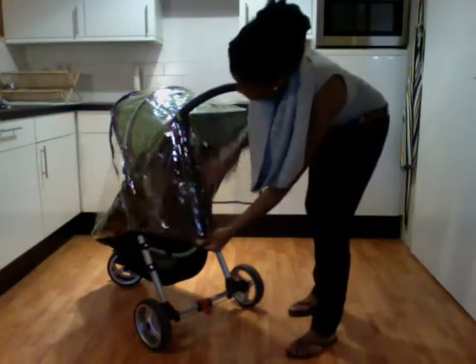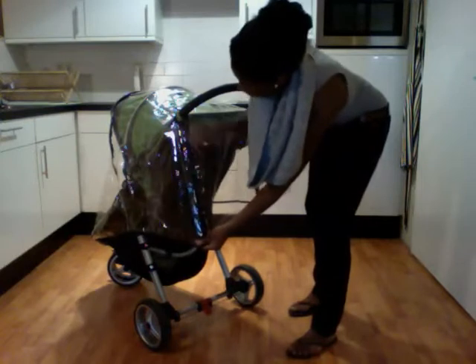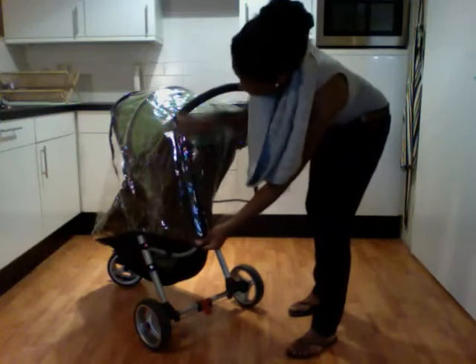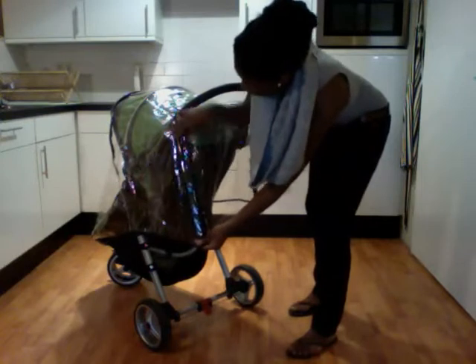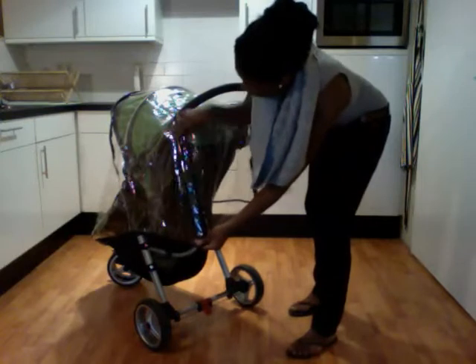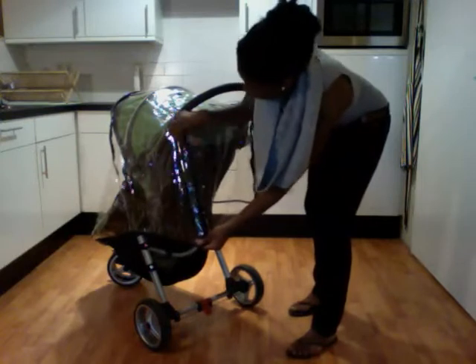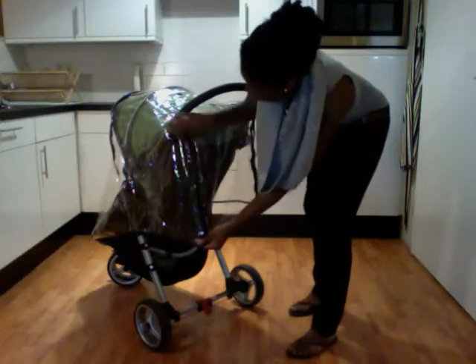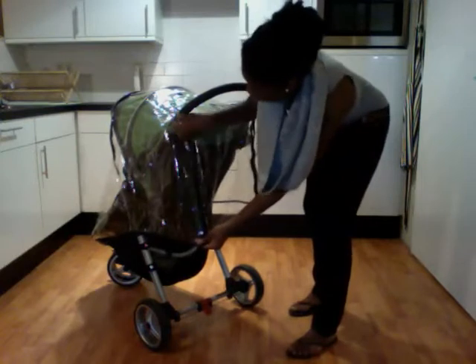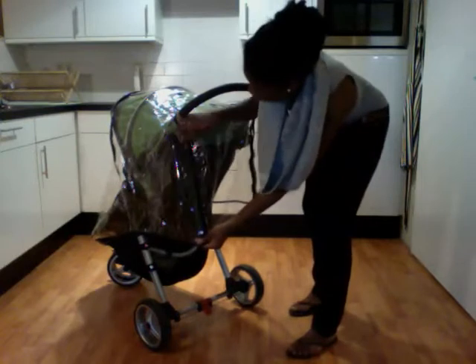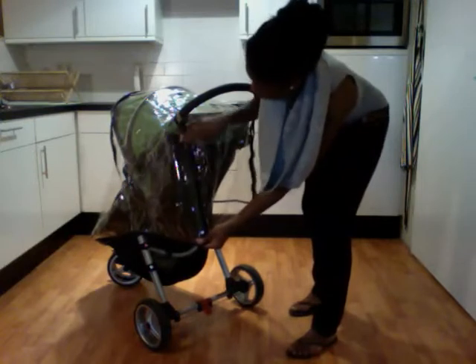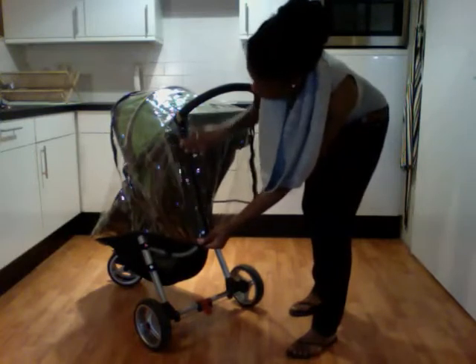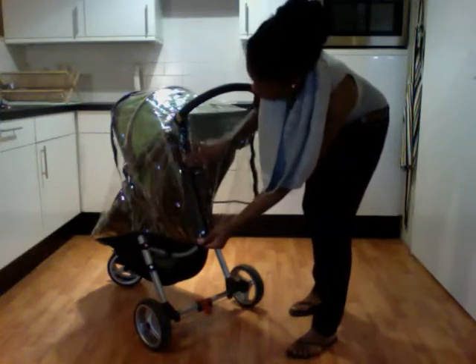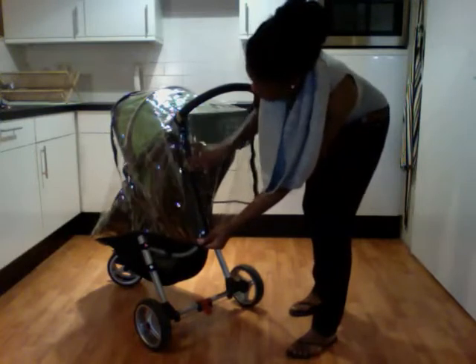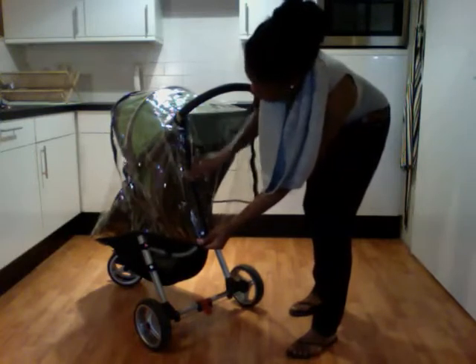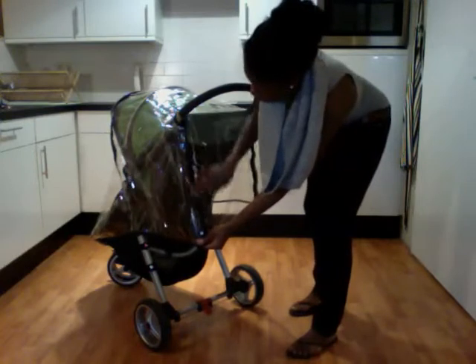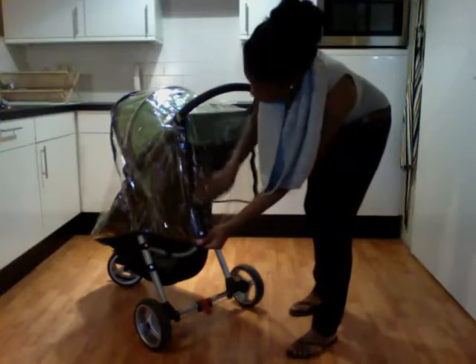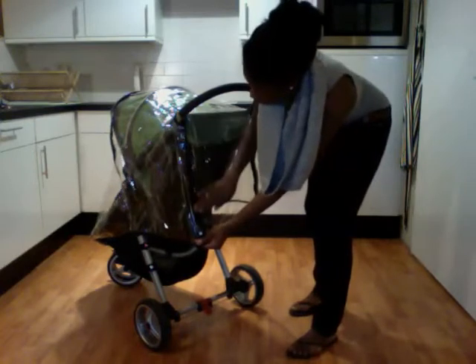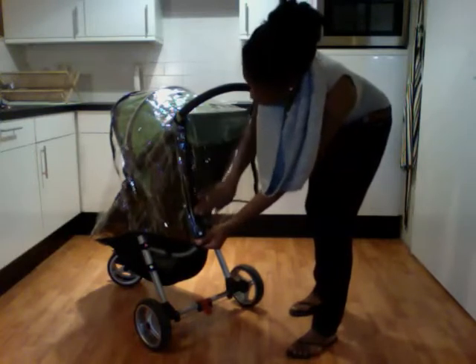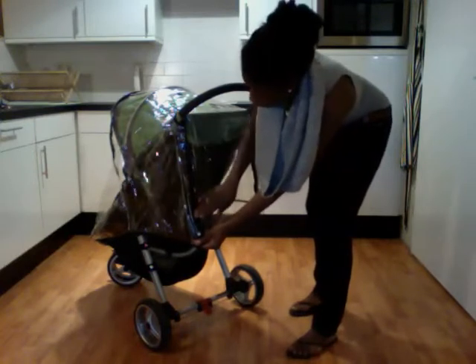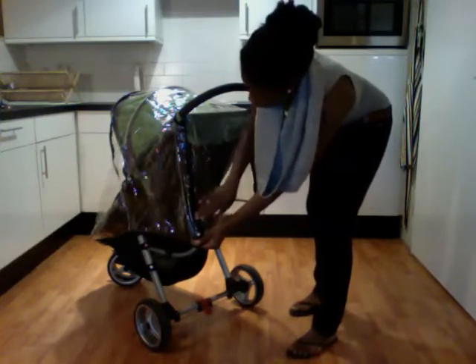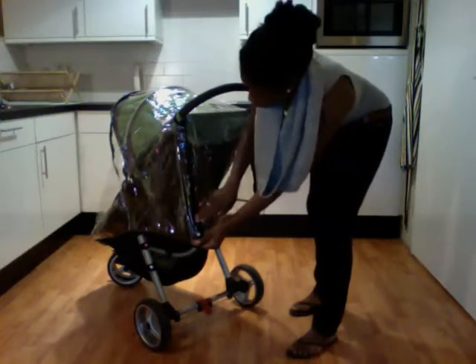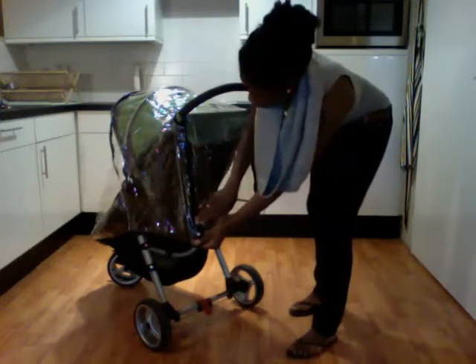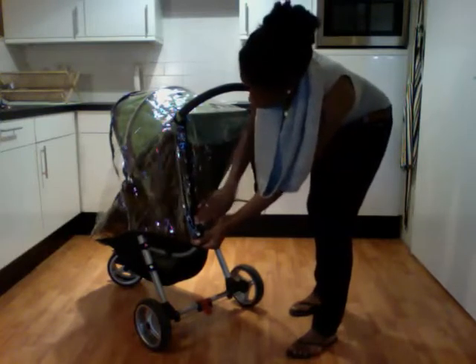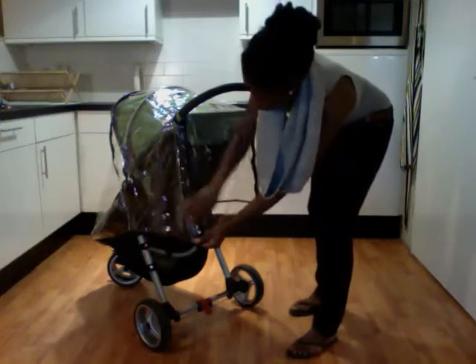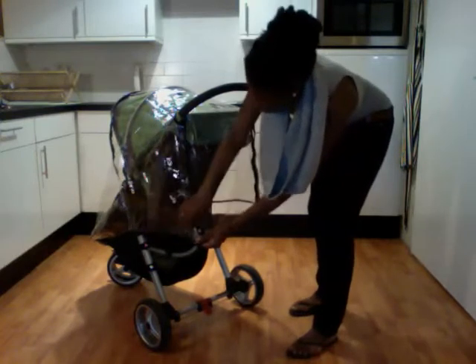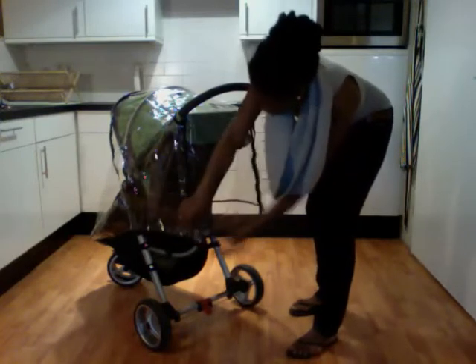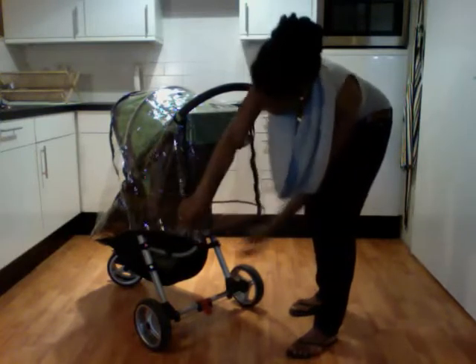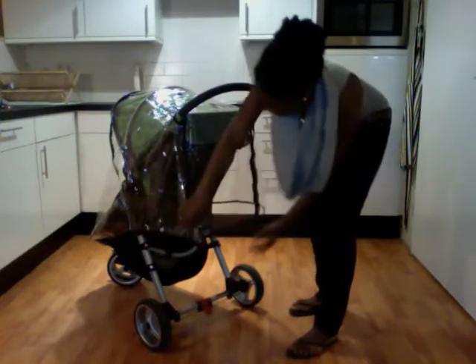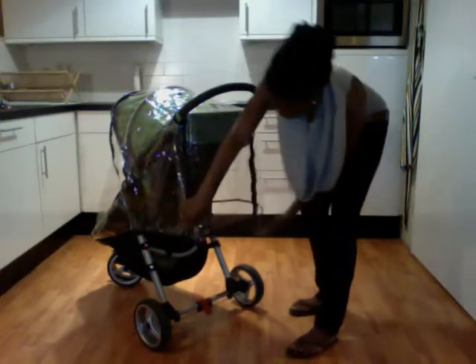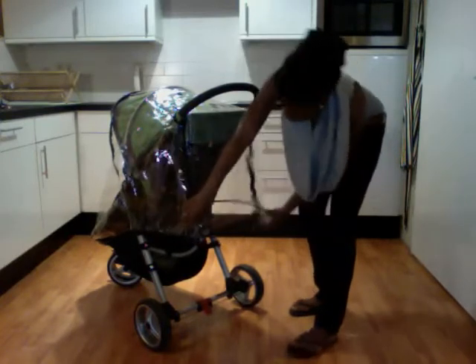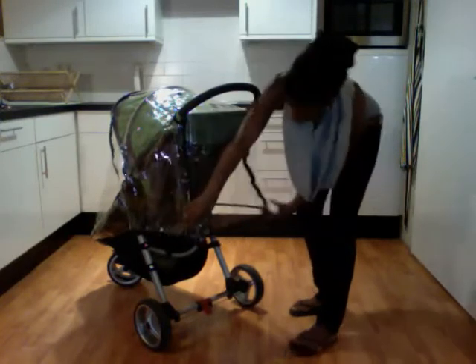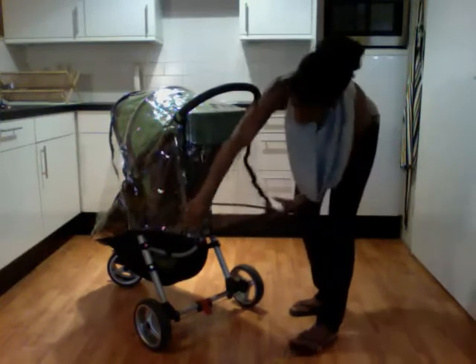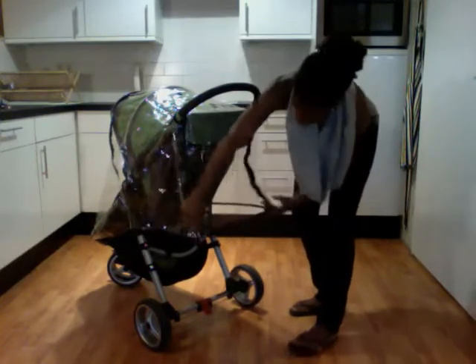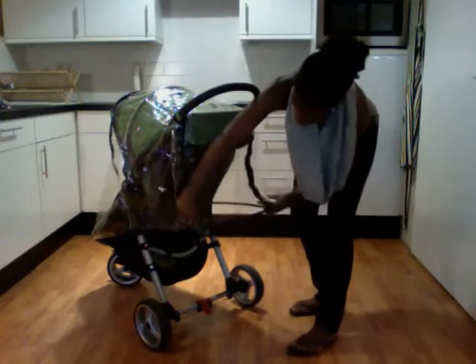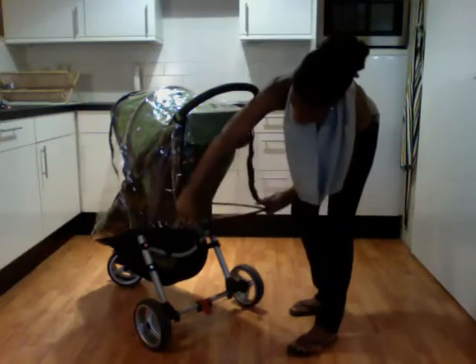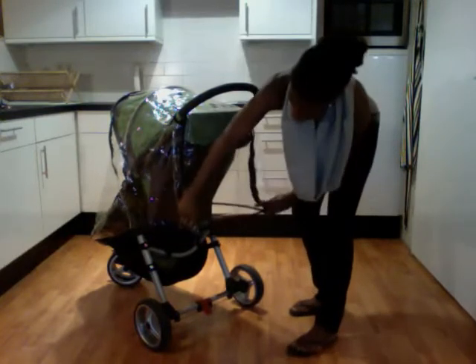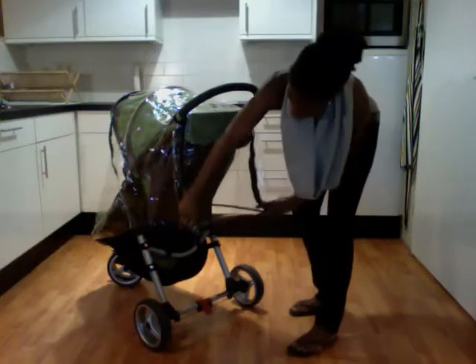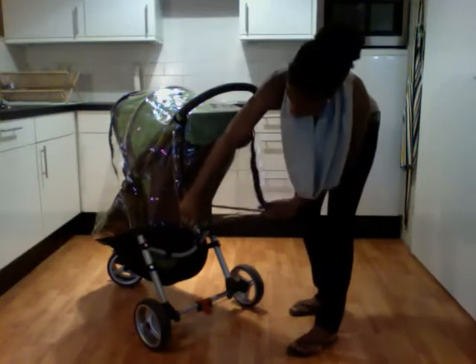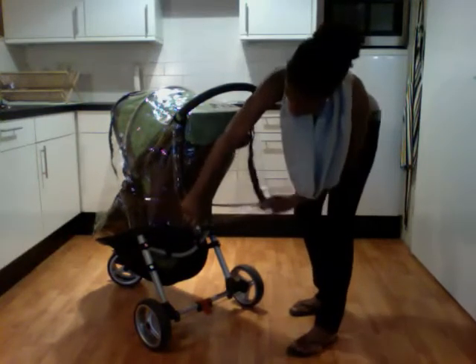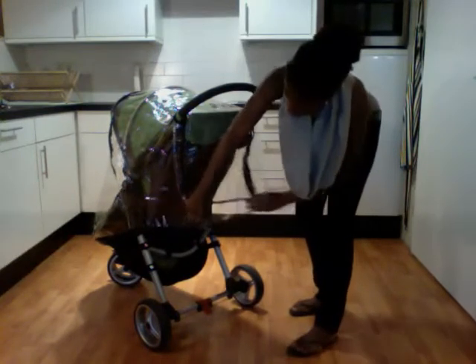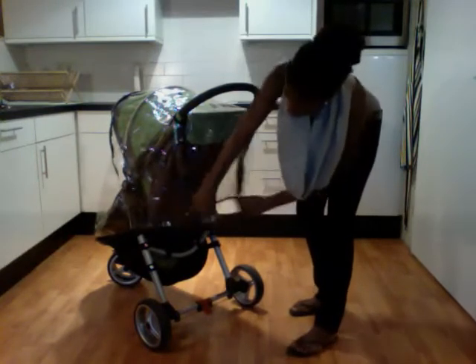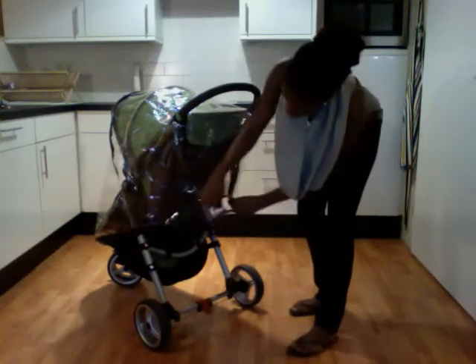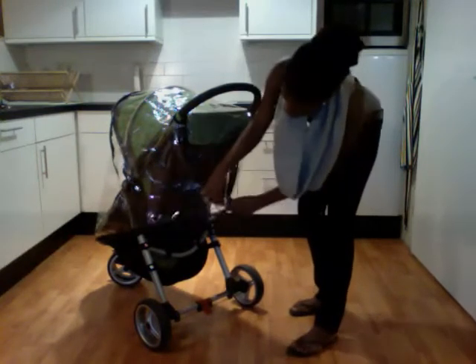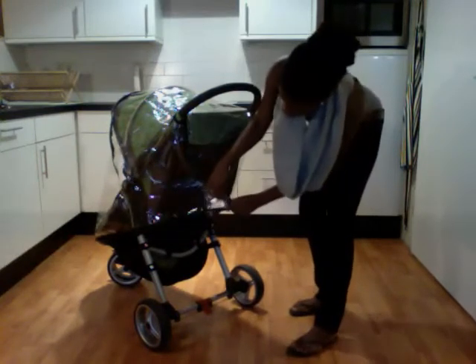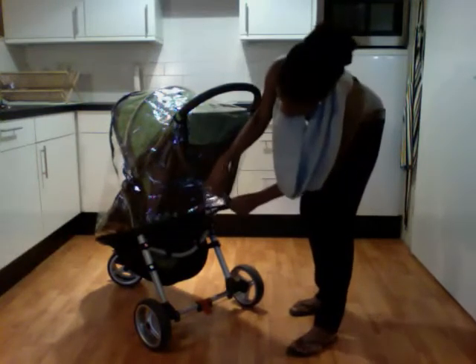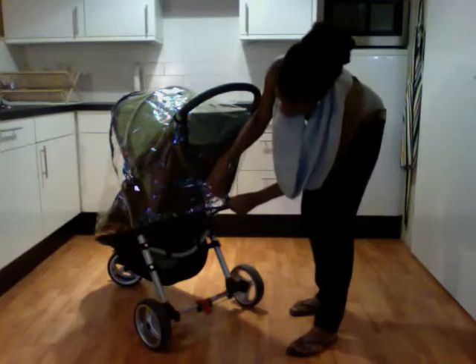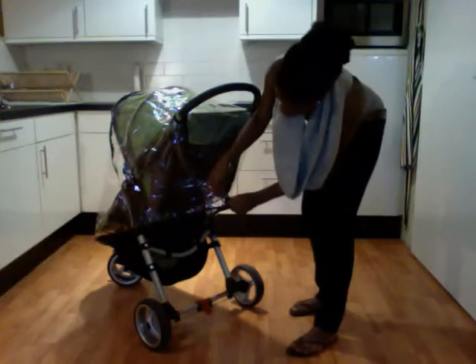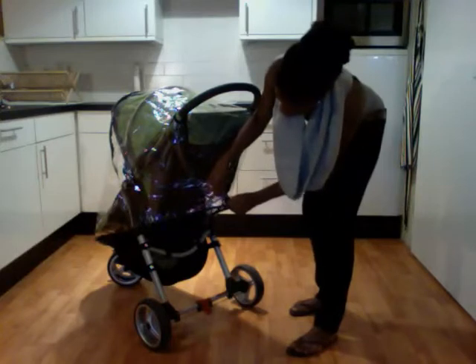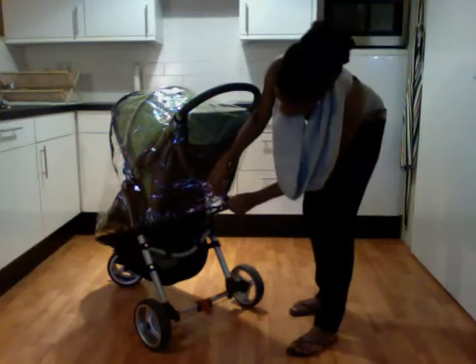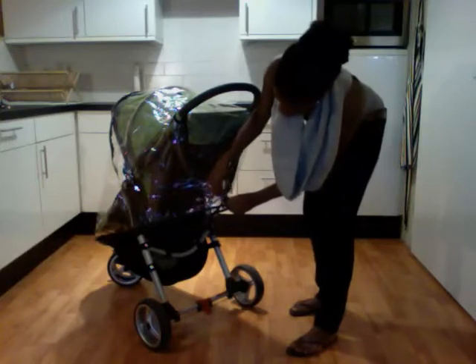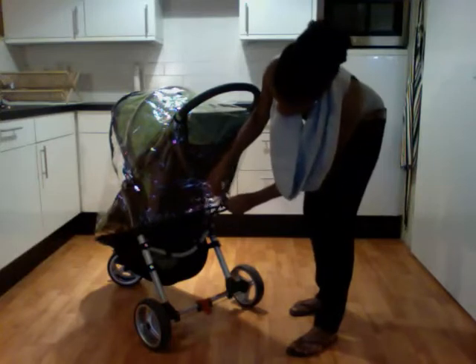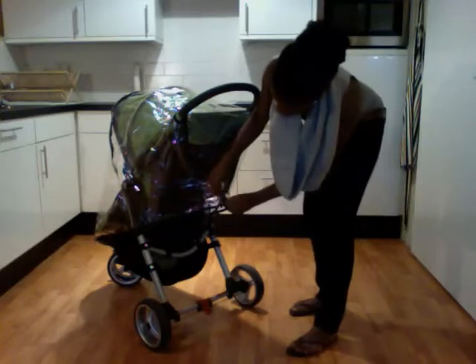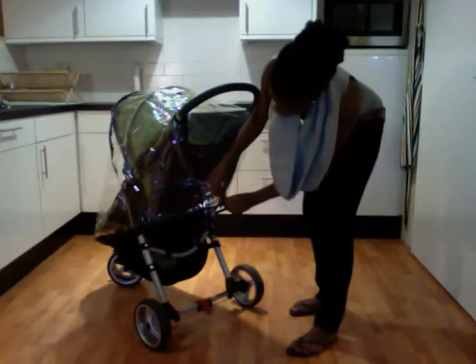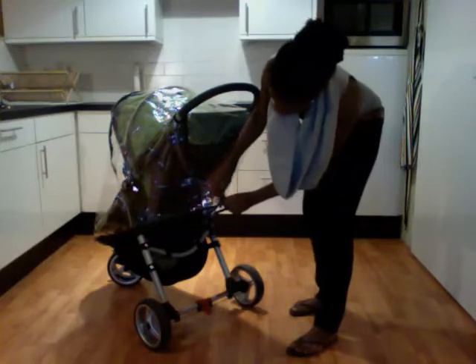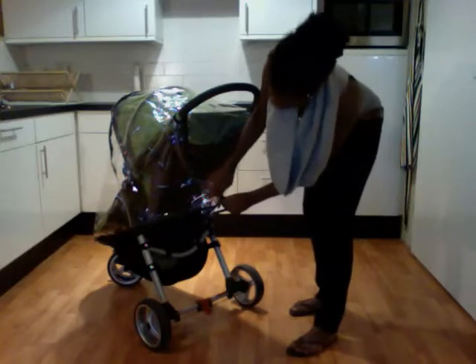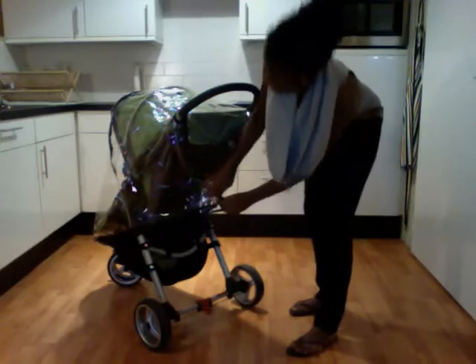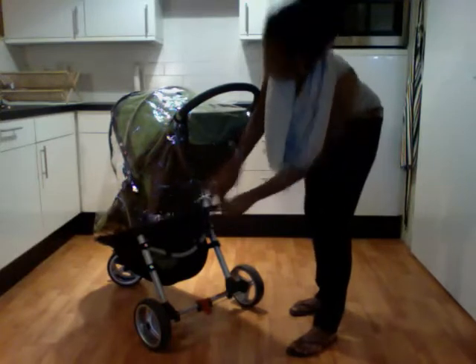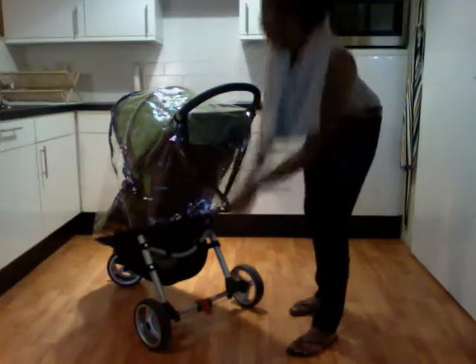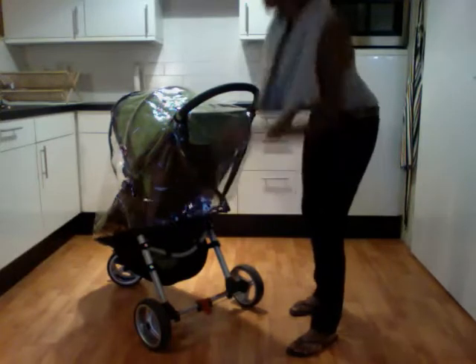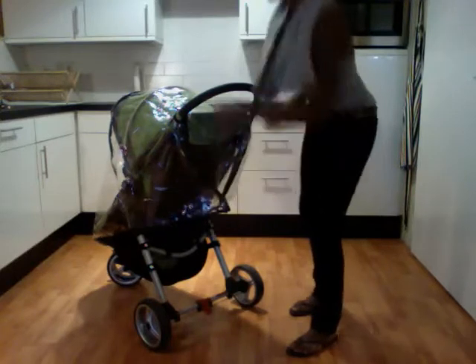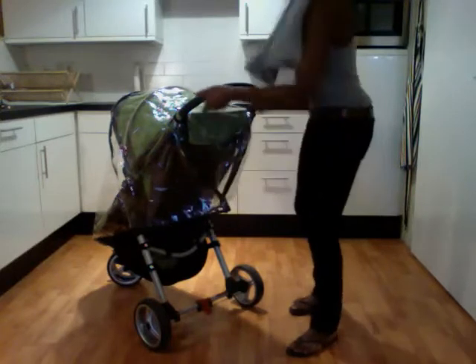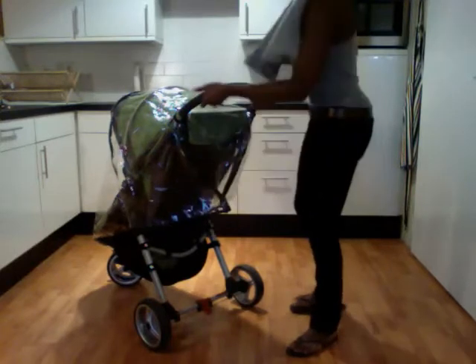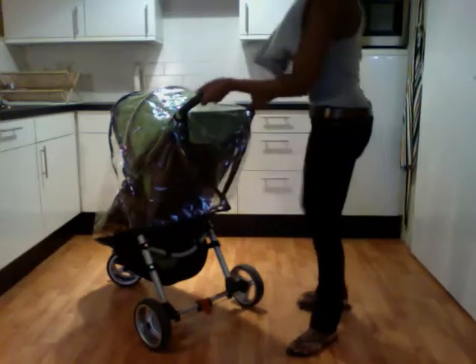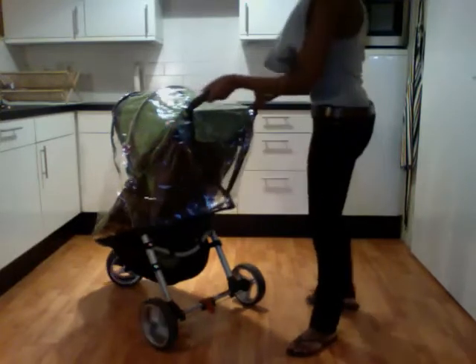Since my stroller is not in a reclined position at the moment, I'm going to snap the white button here together to get rid of the excess plastic.